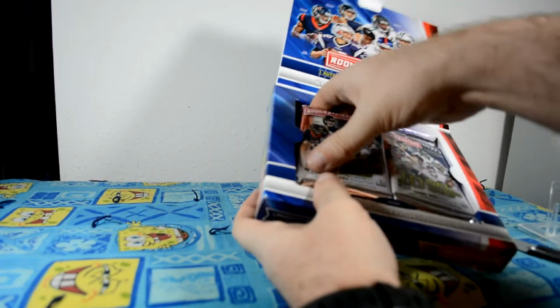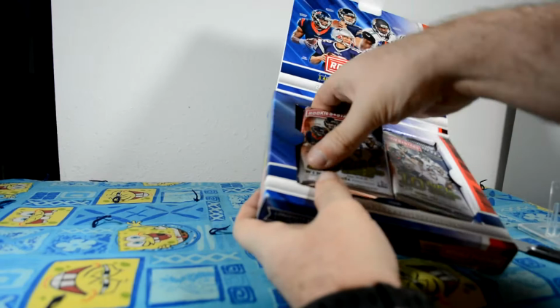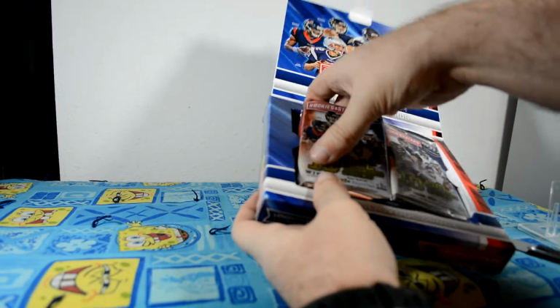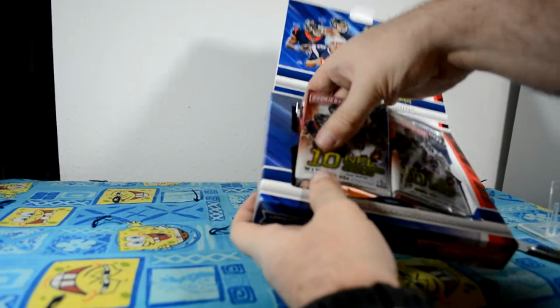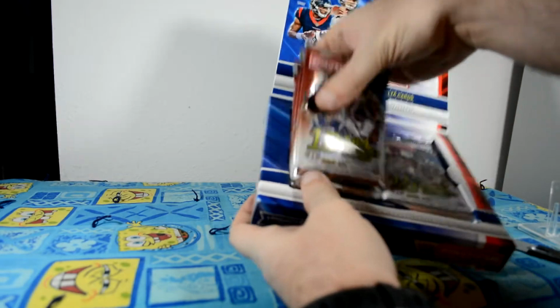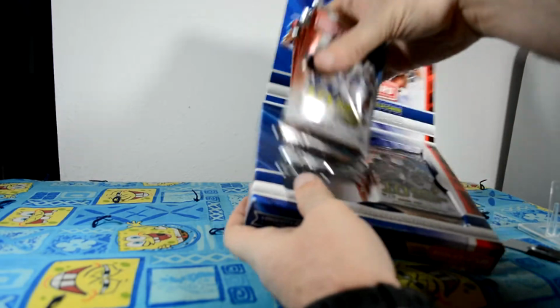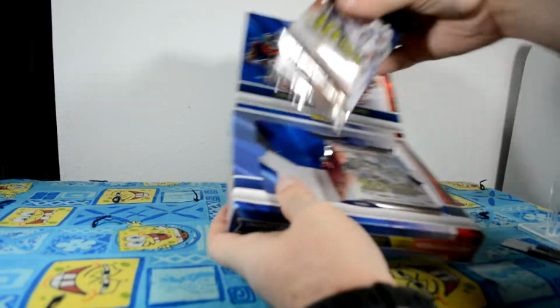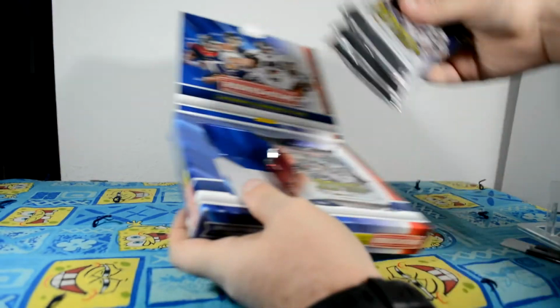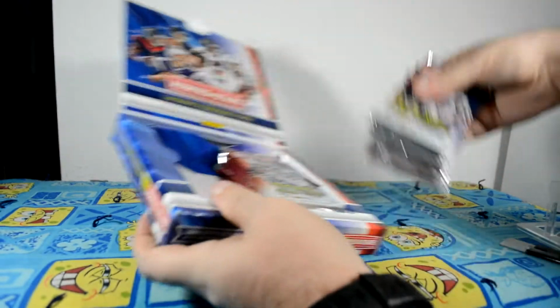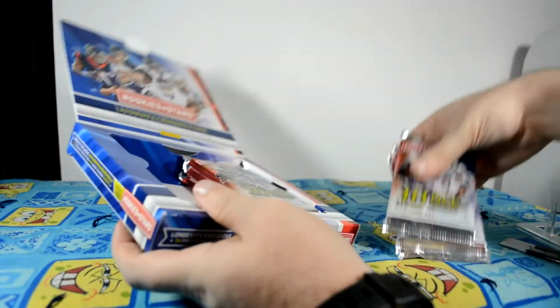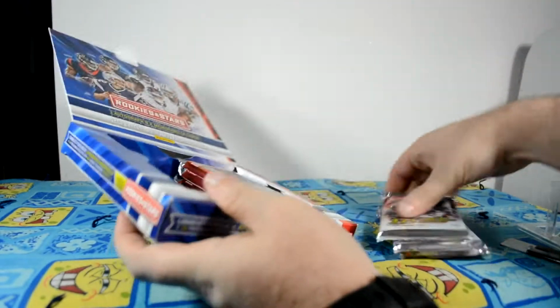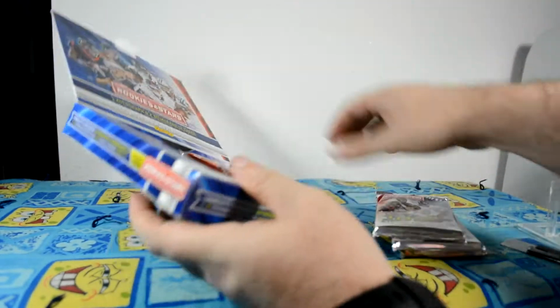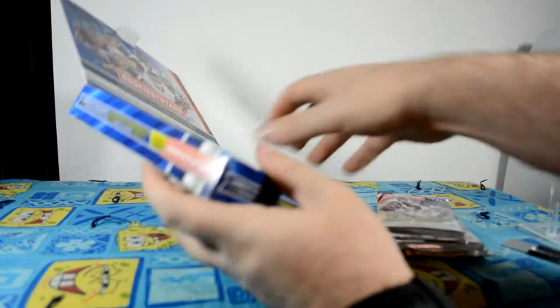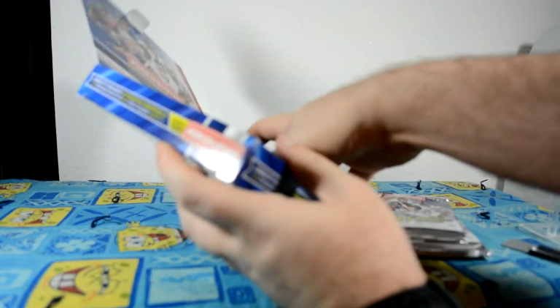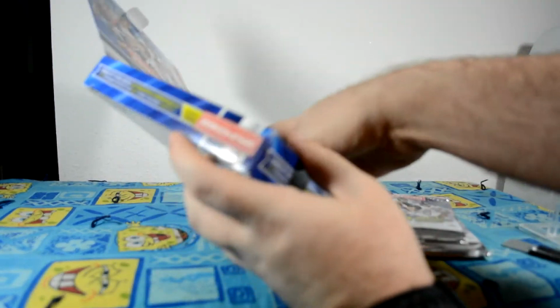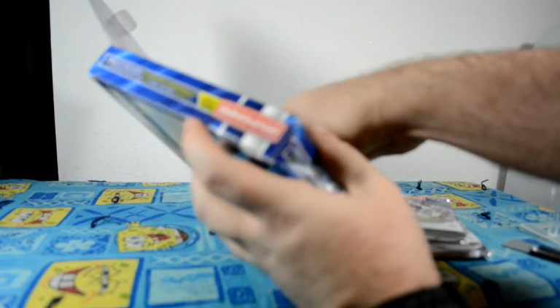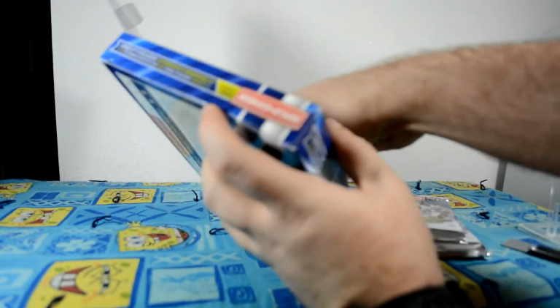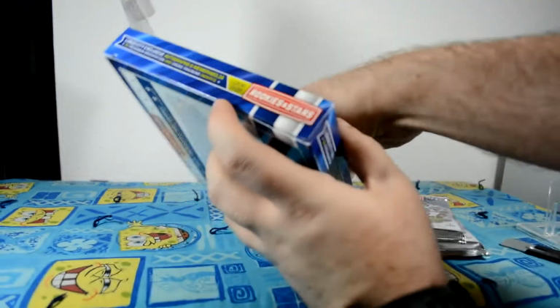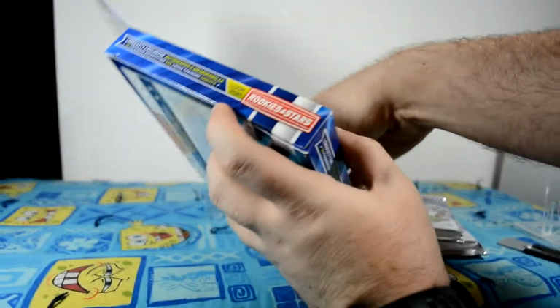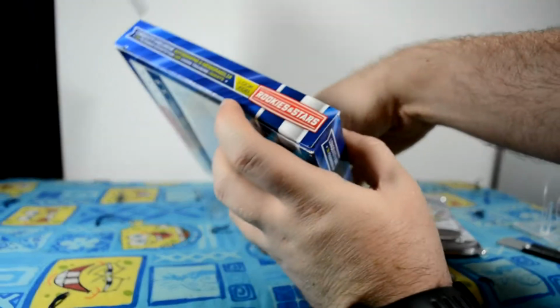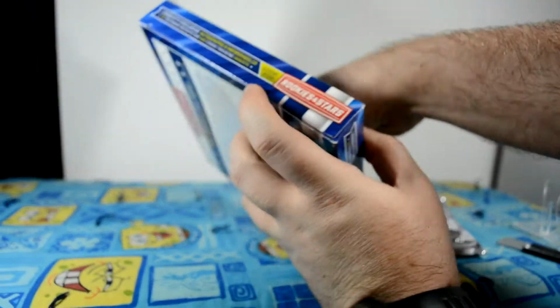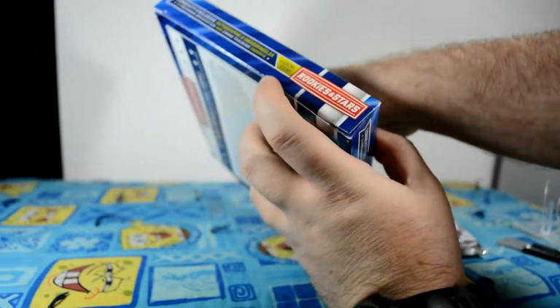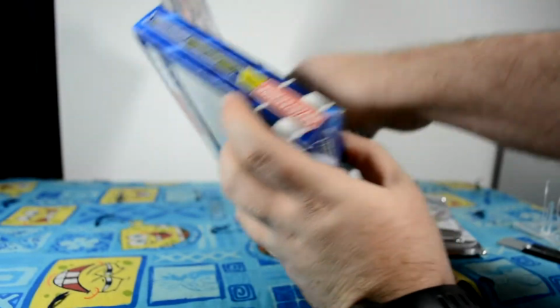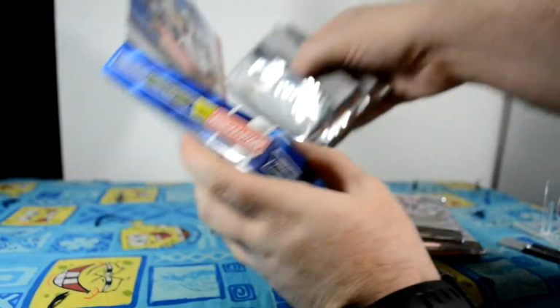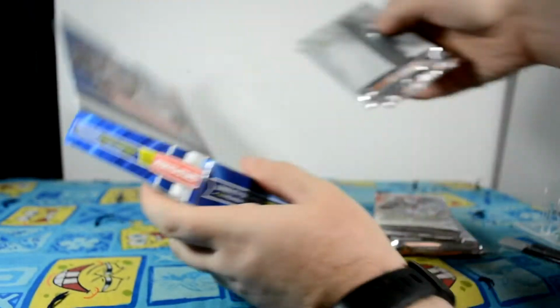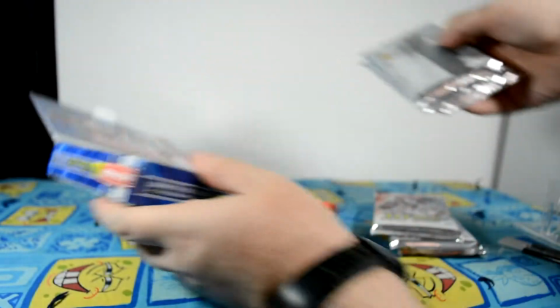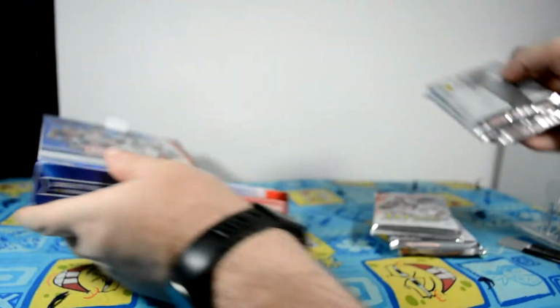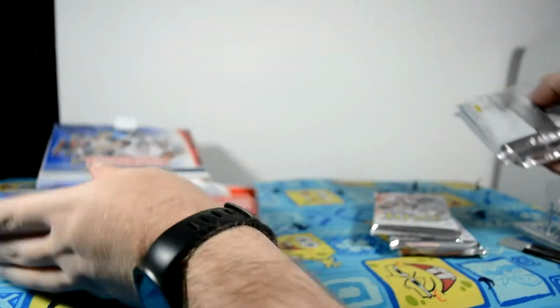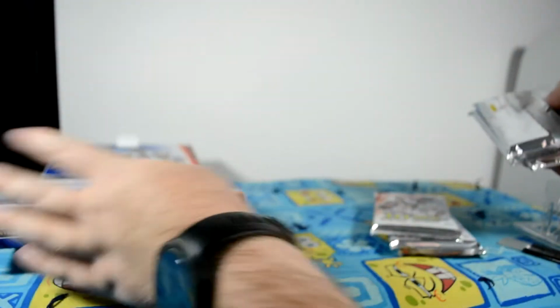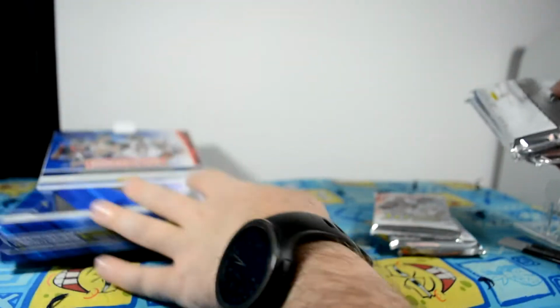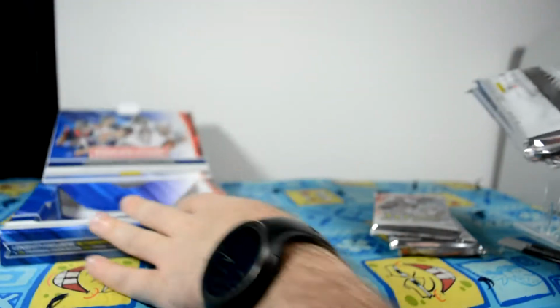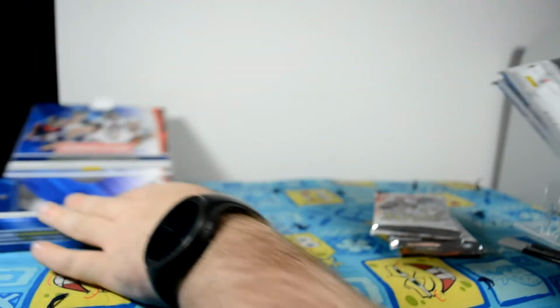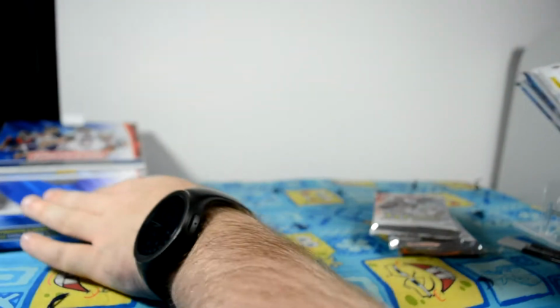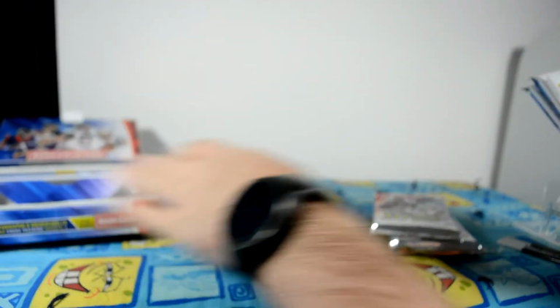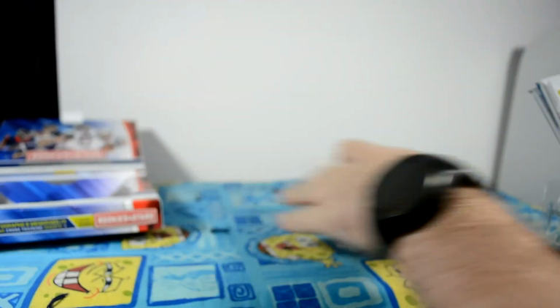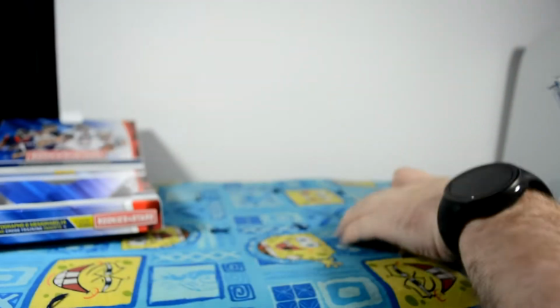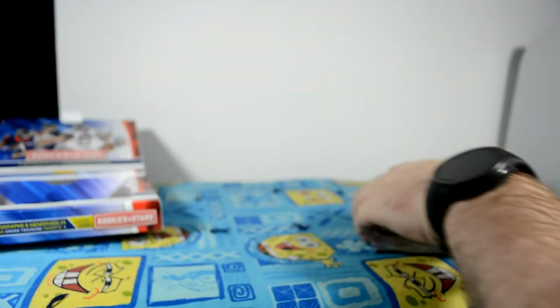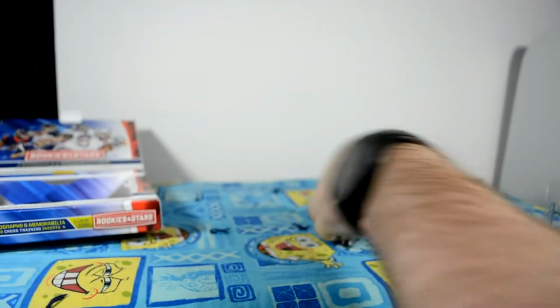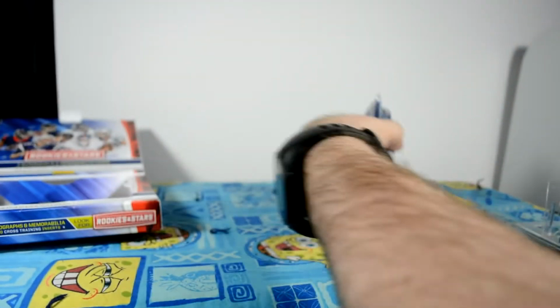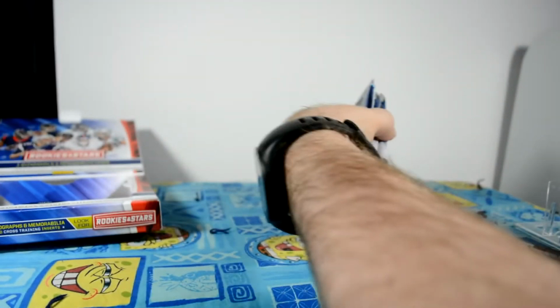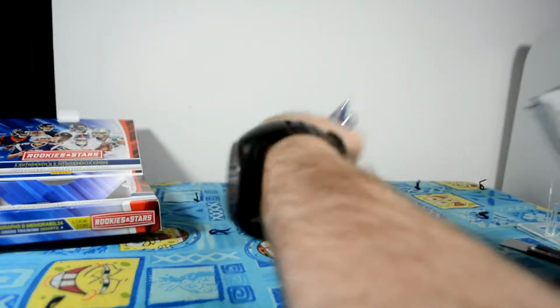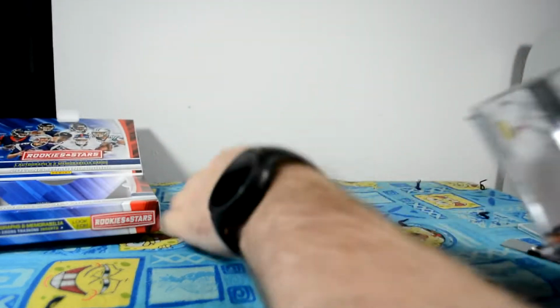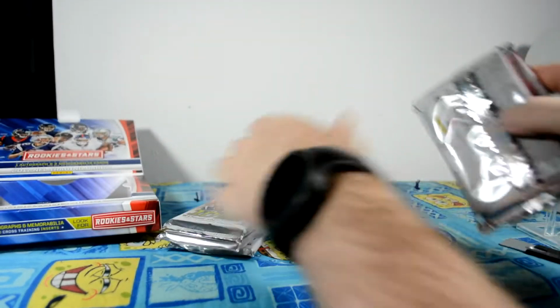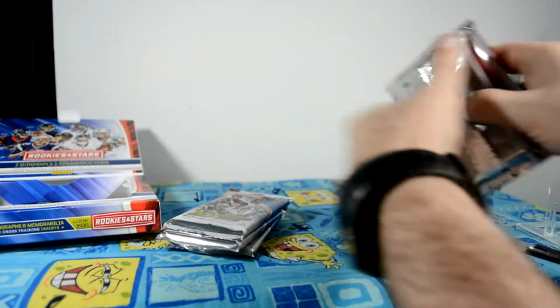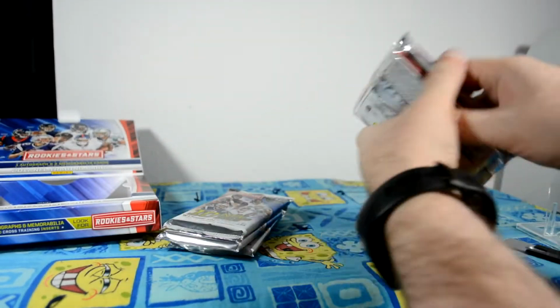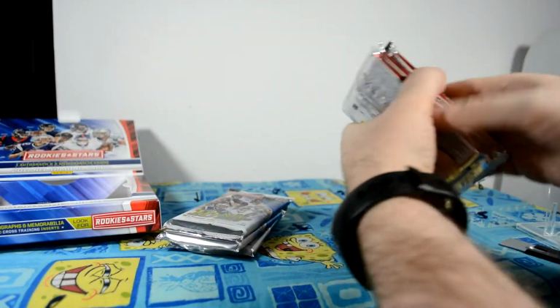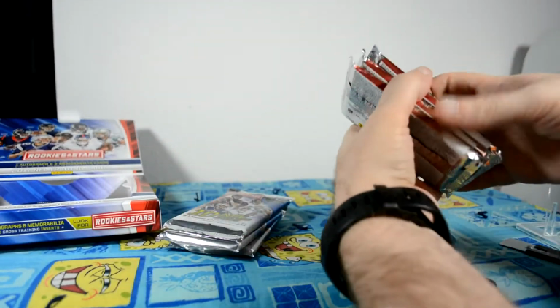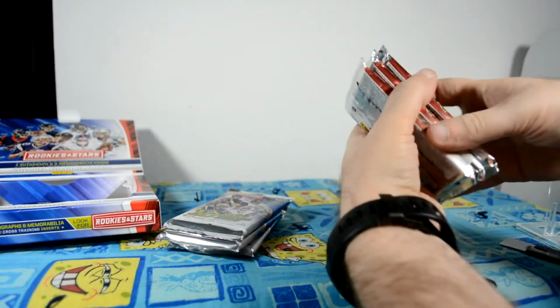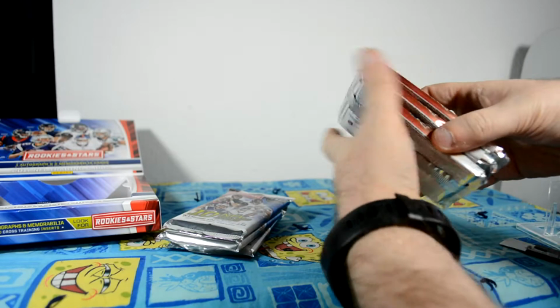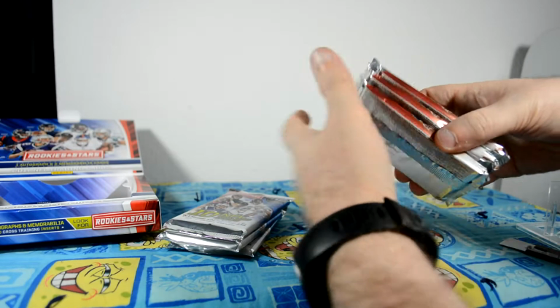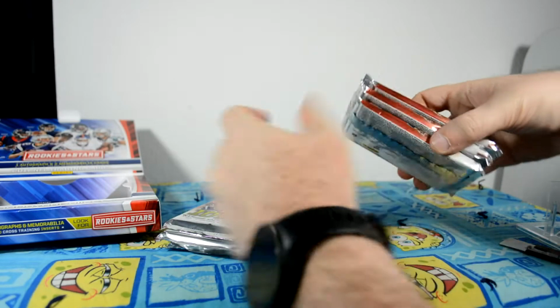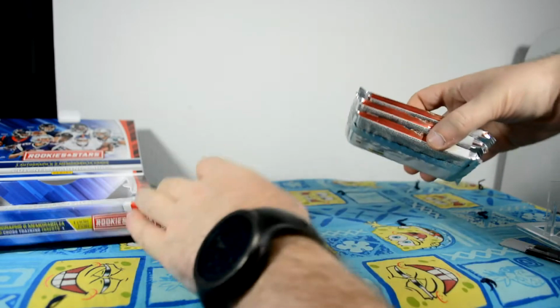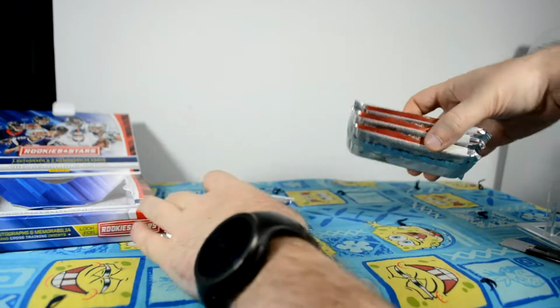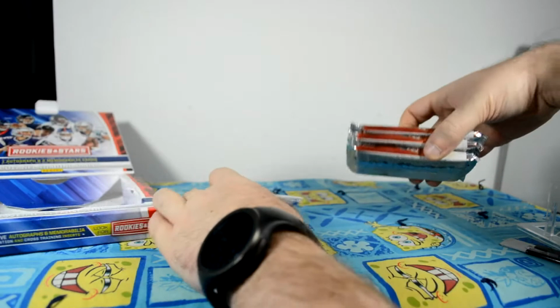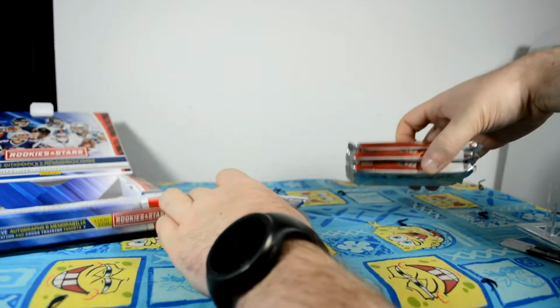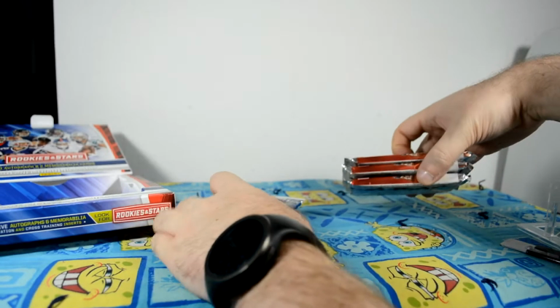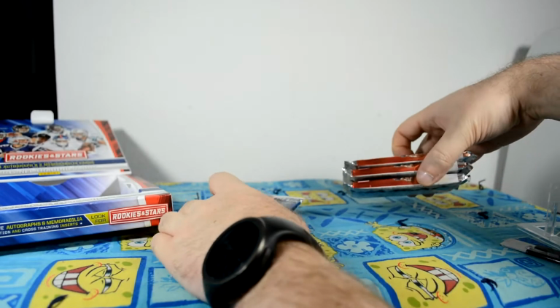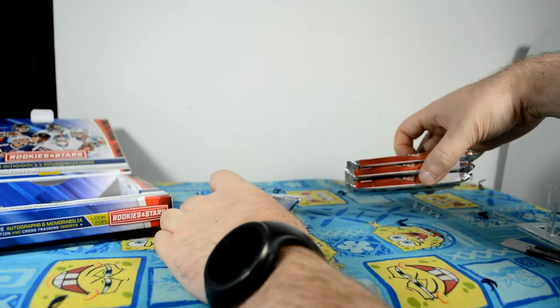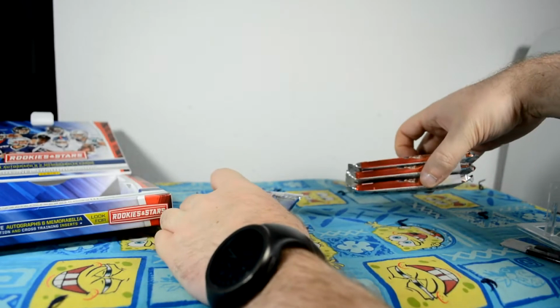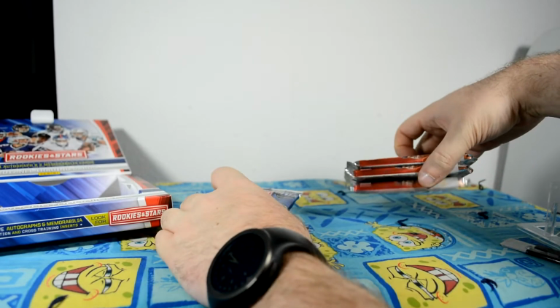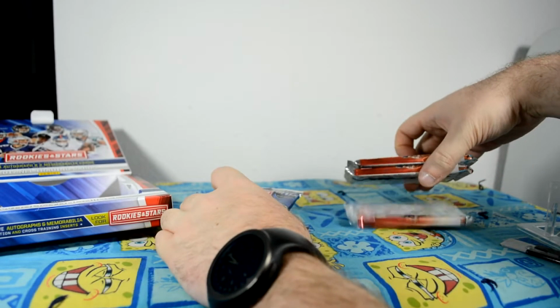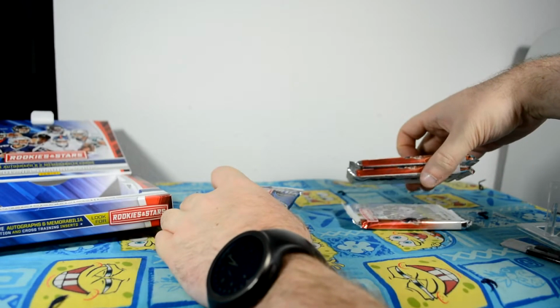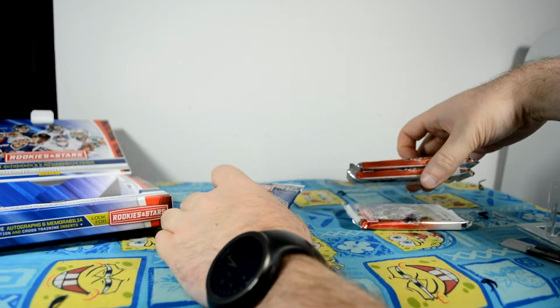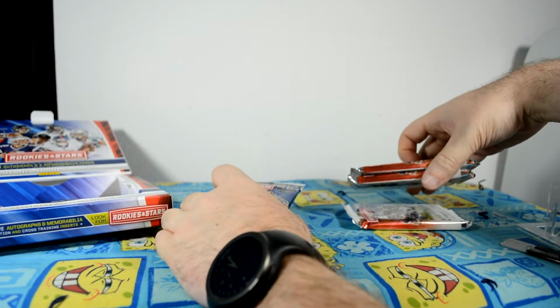Let's get all the packs out. Six packs. Pretty thick packs. That's thick.